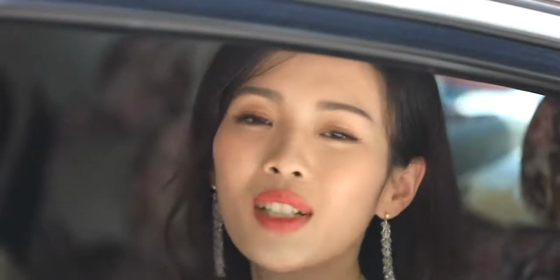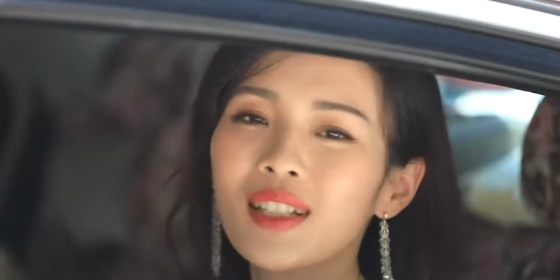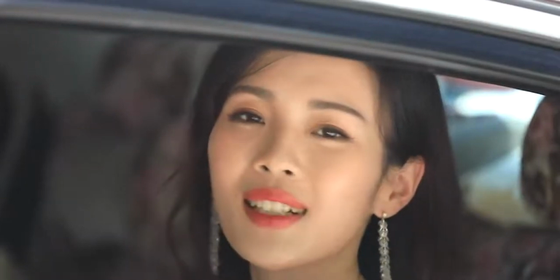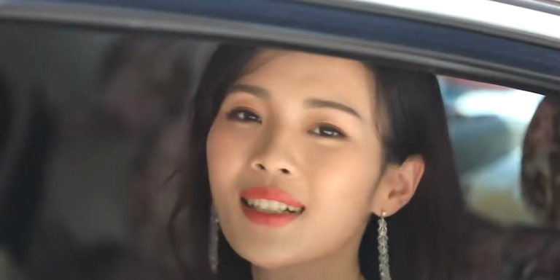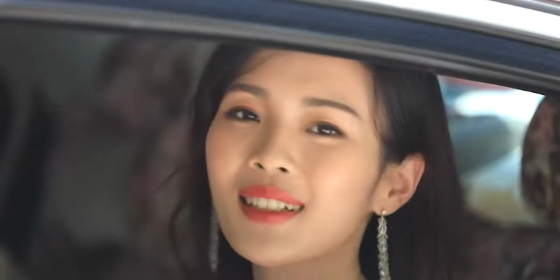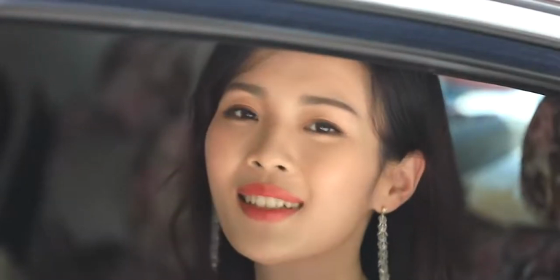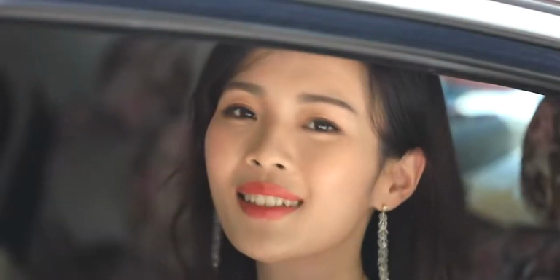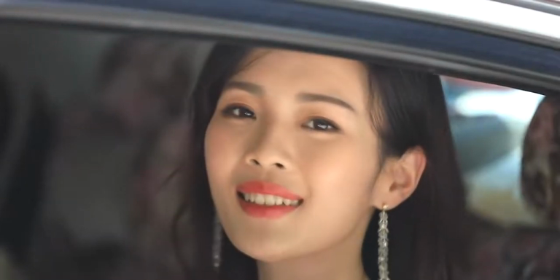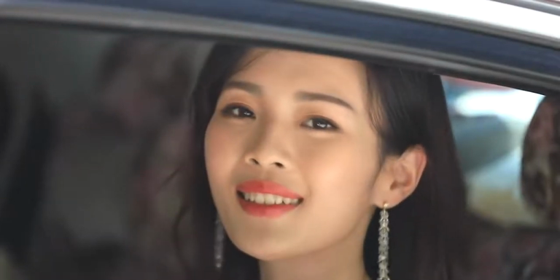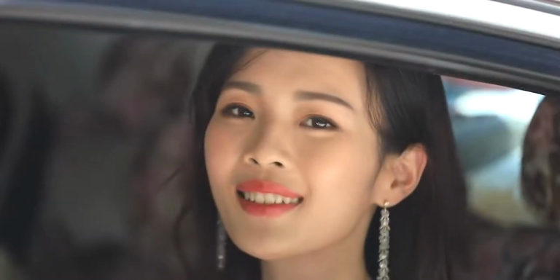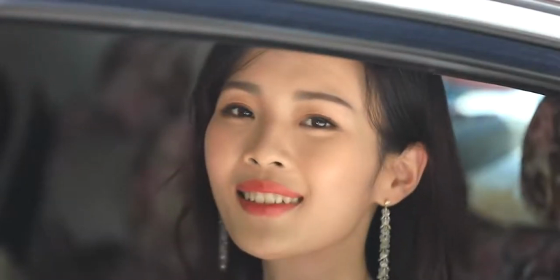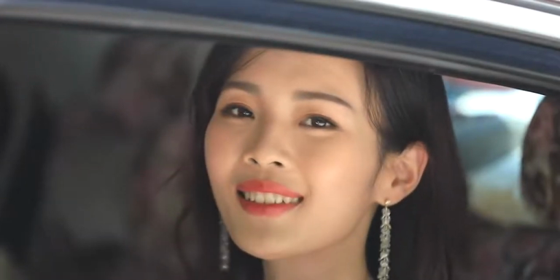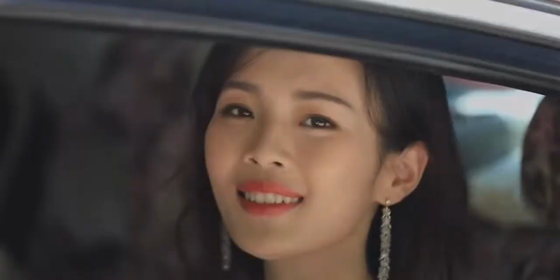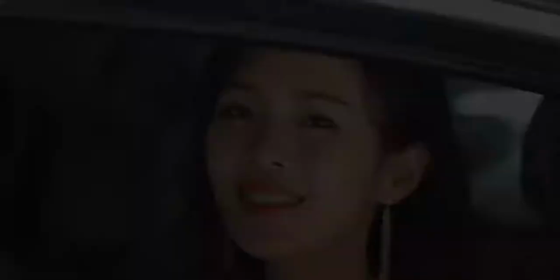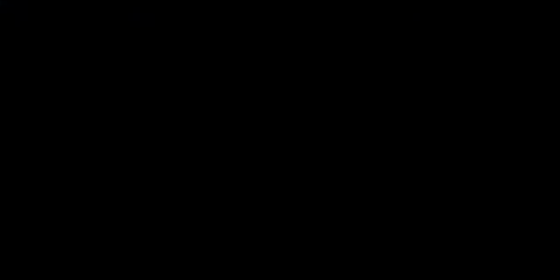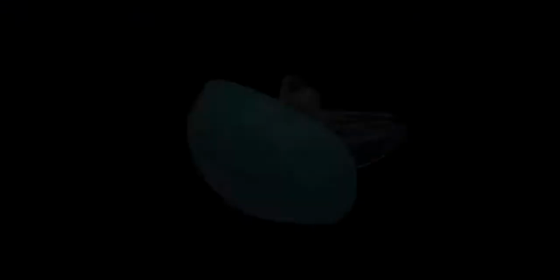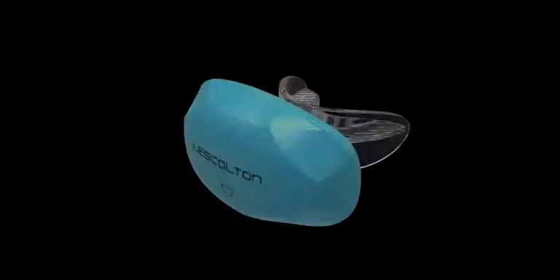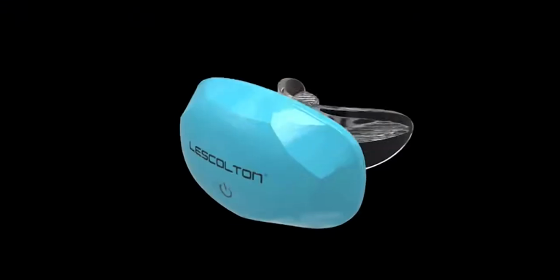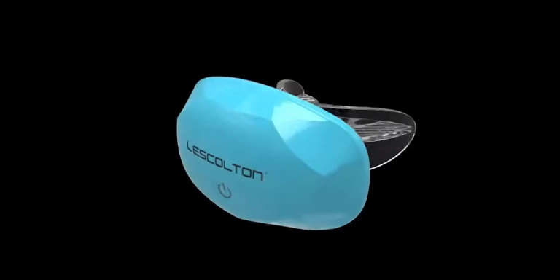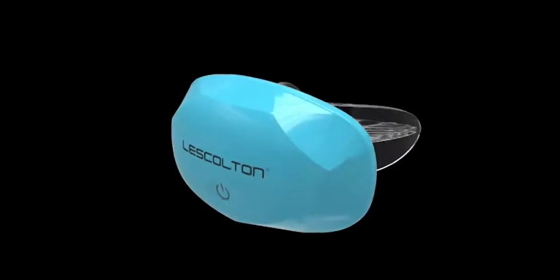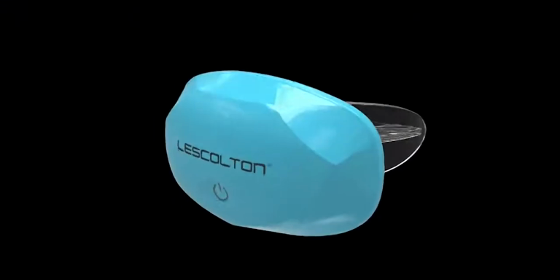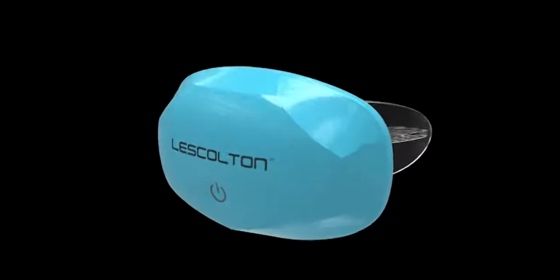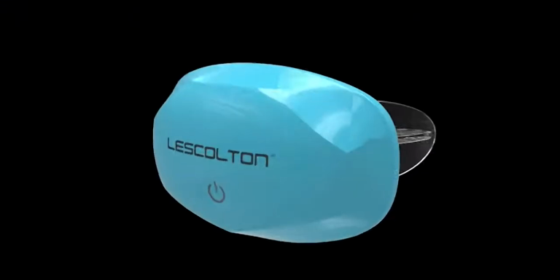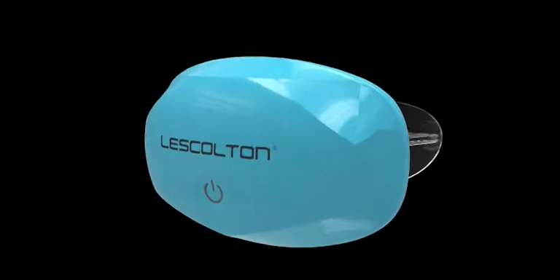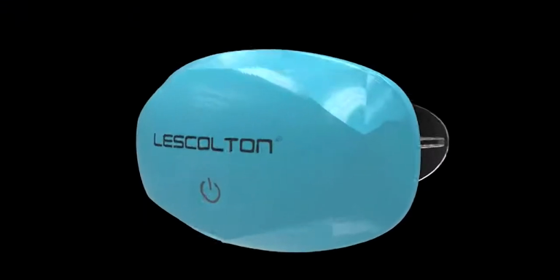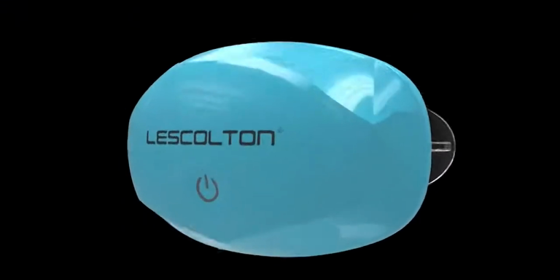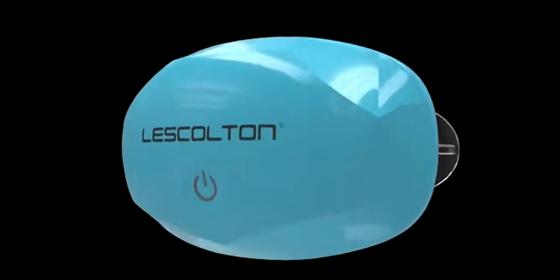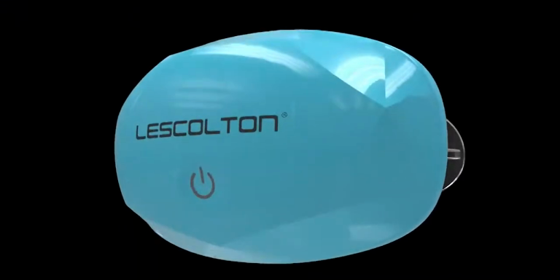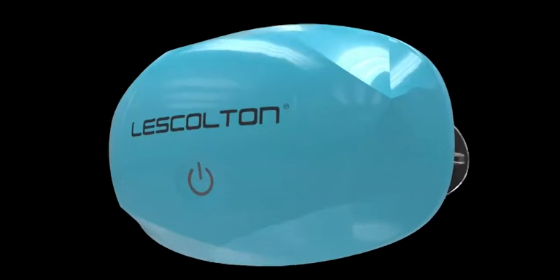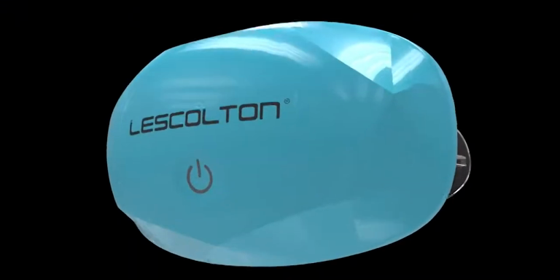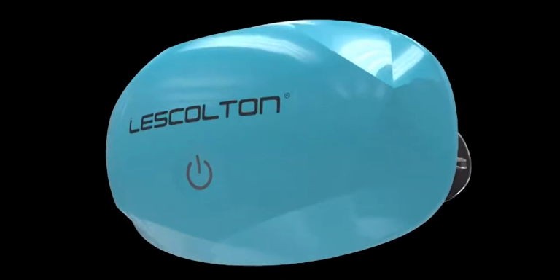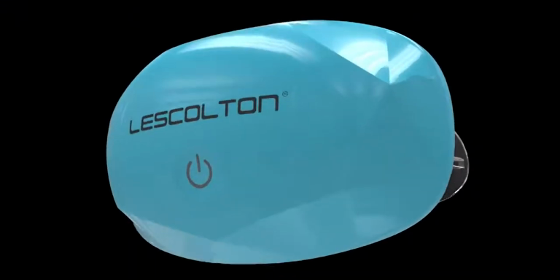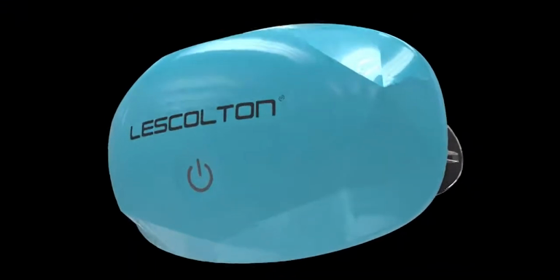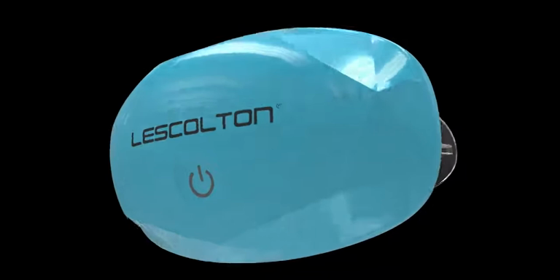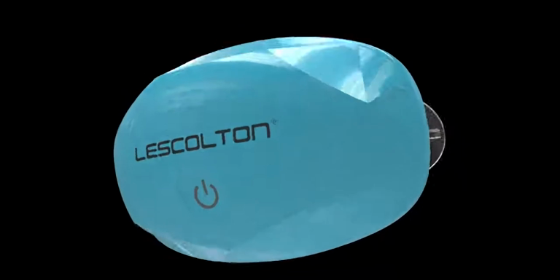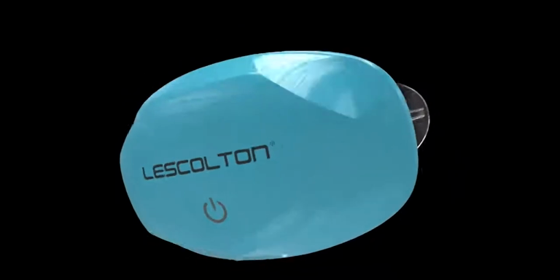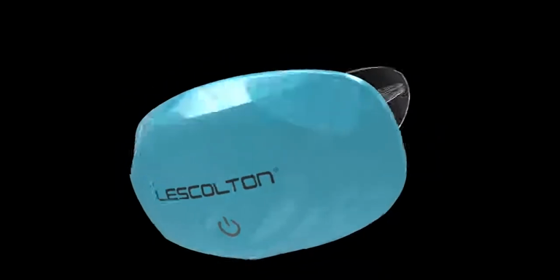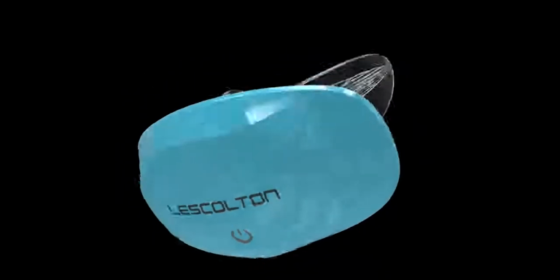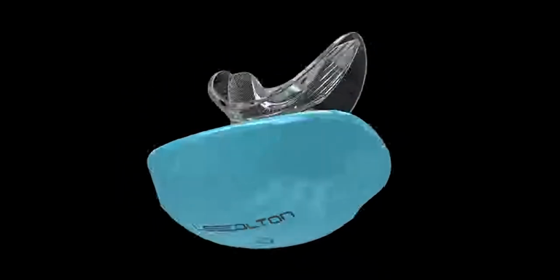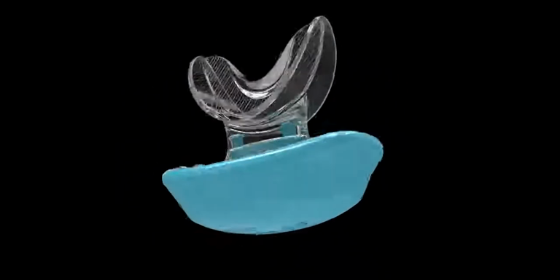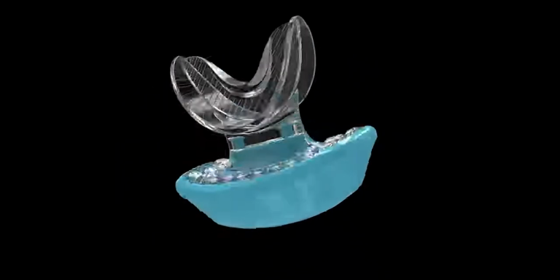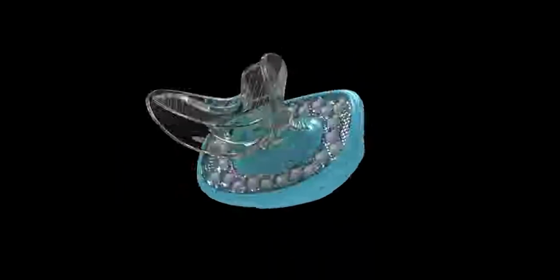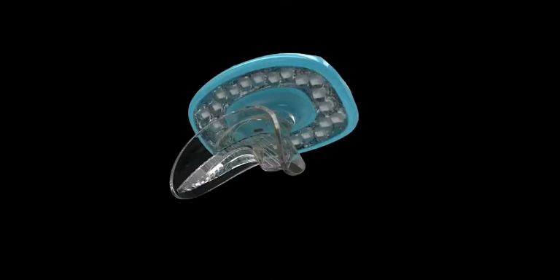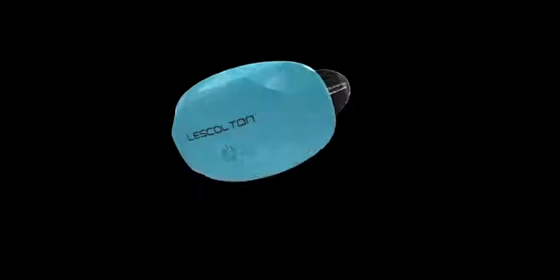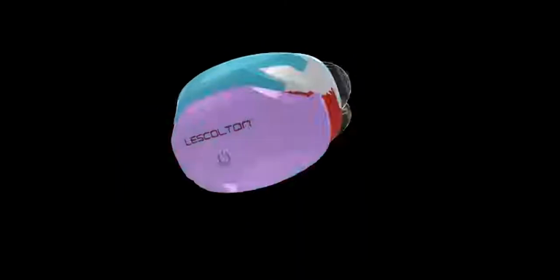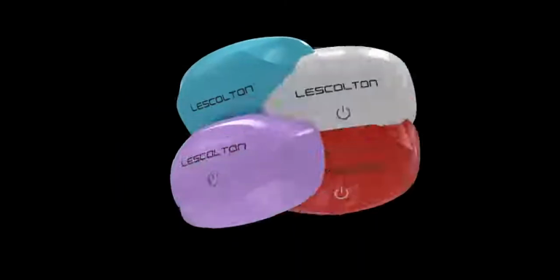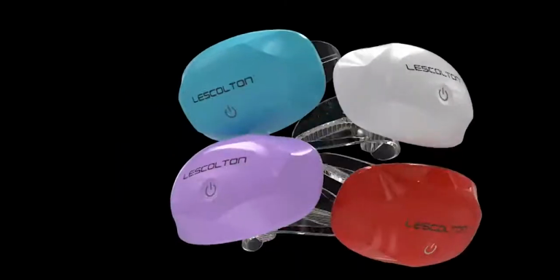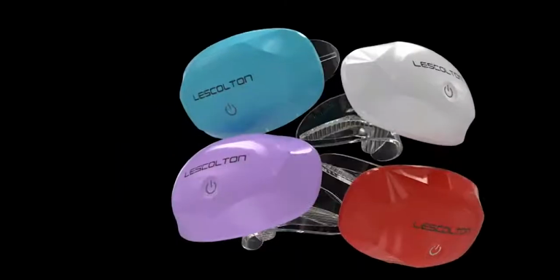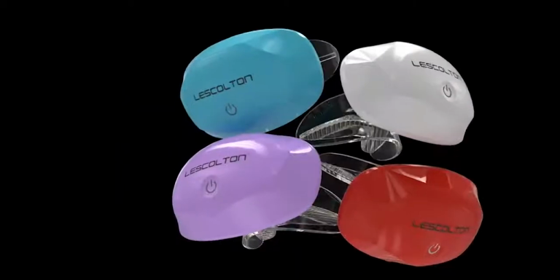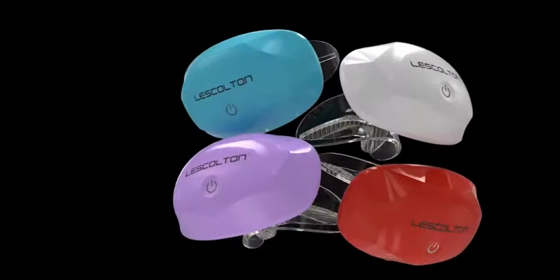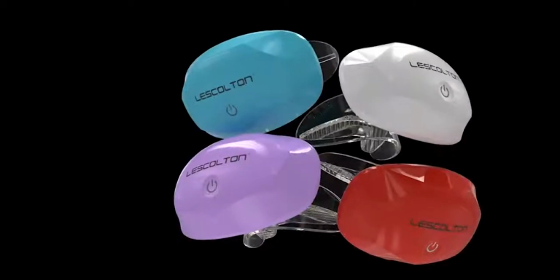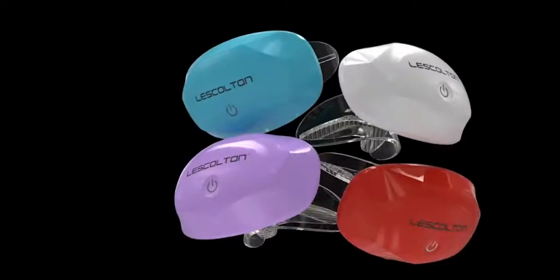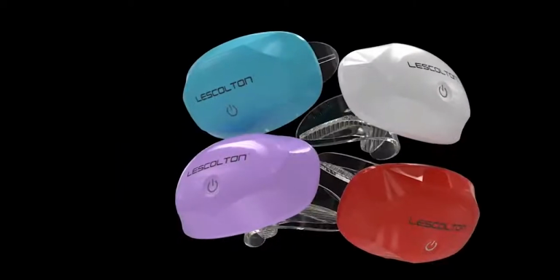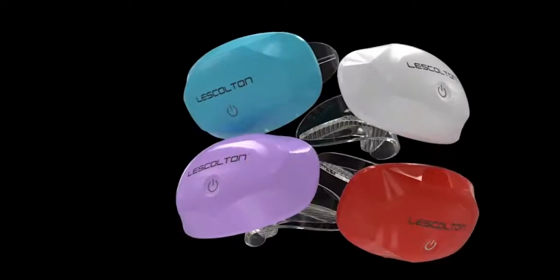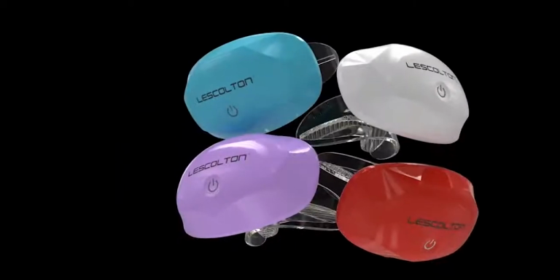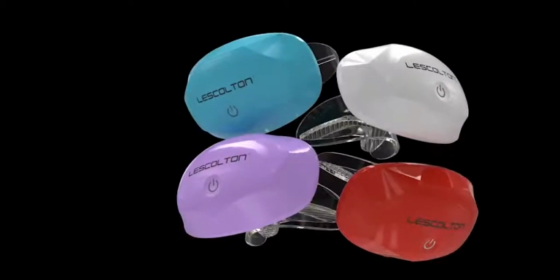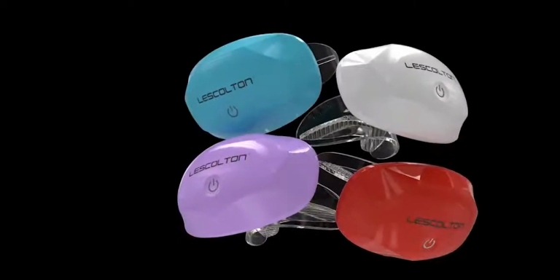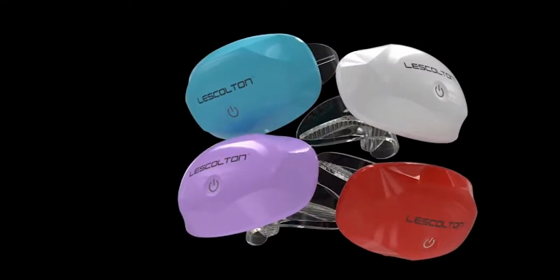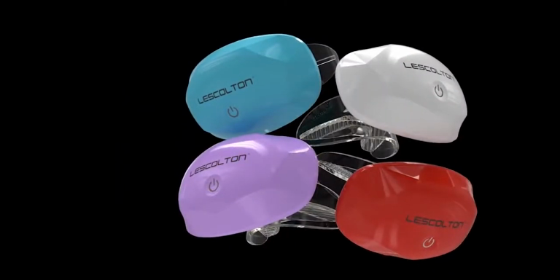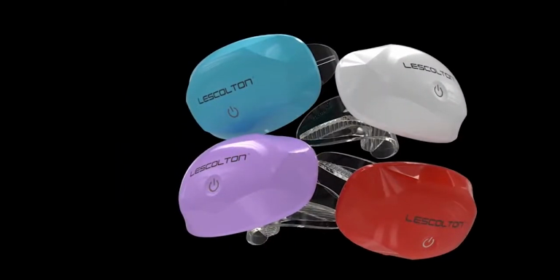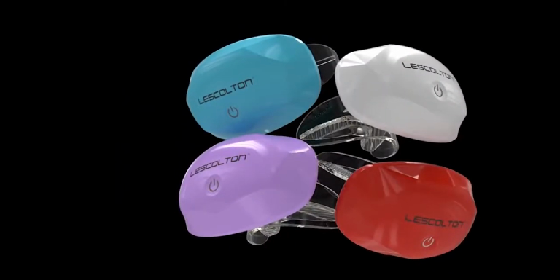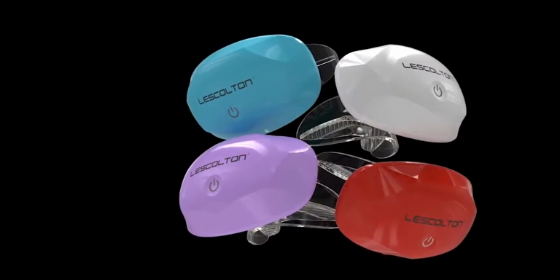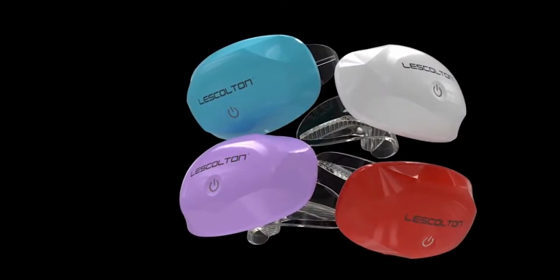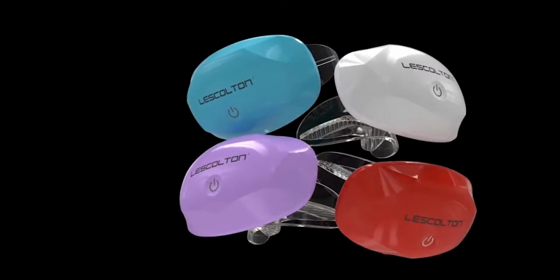Less cotton lip plumper brightens your beautiful life every day.